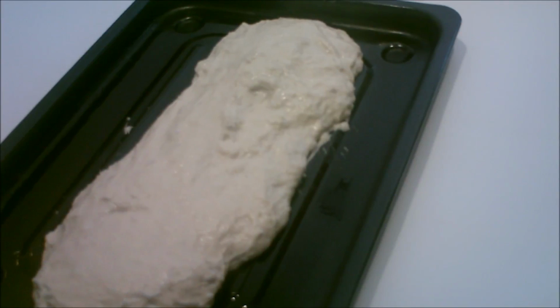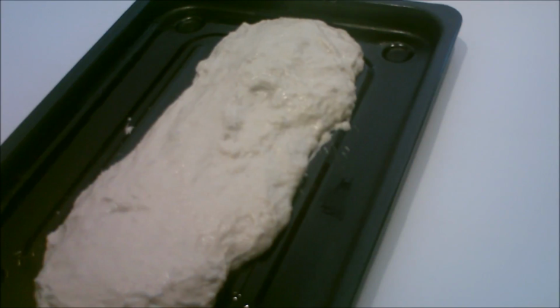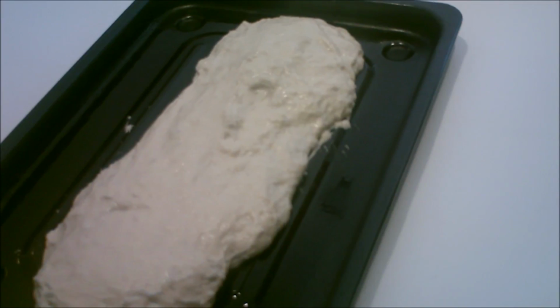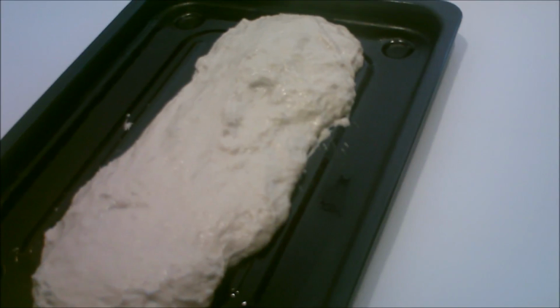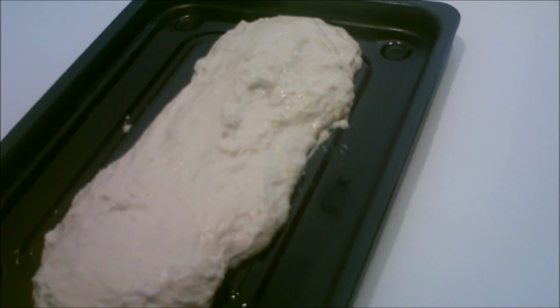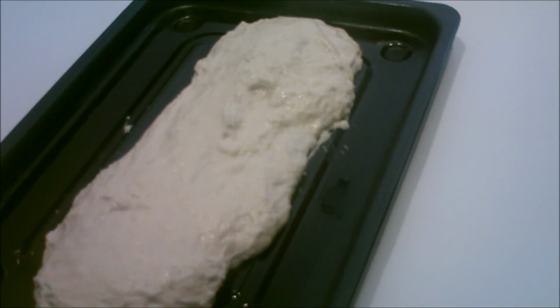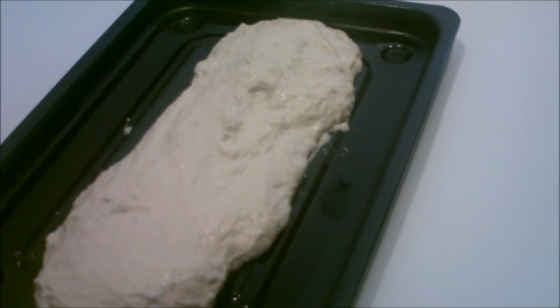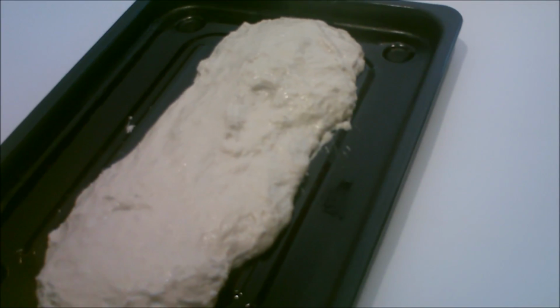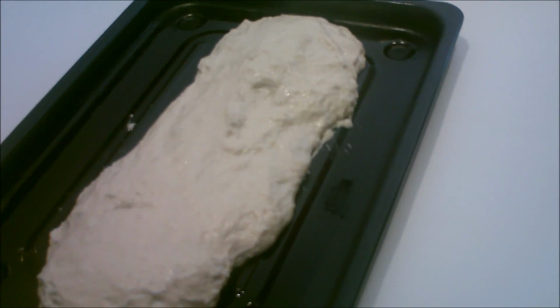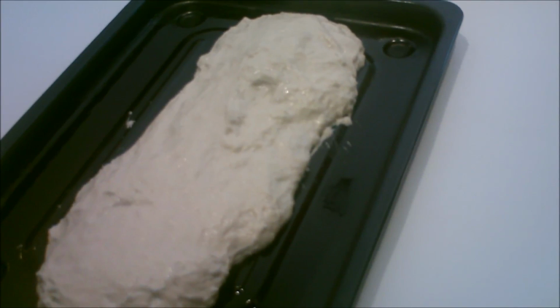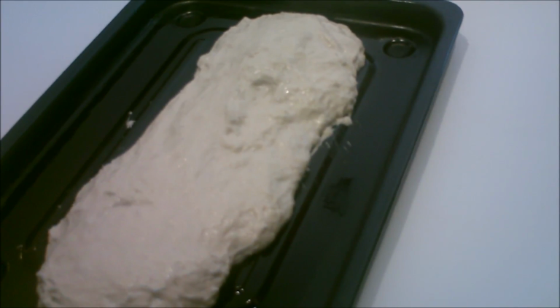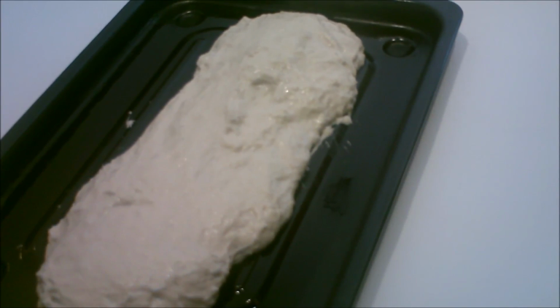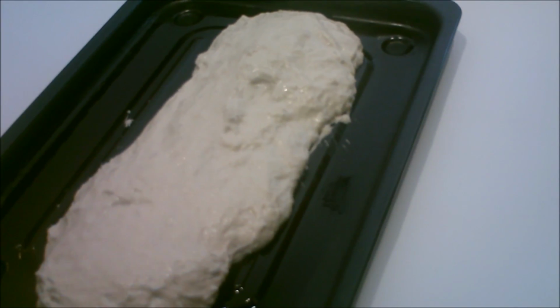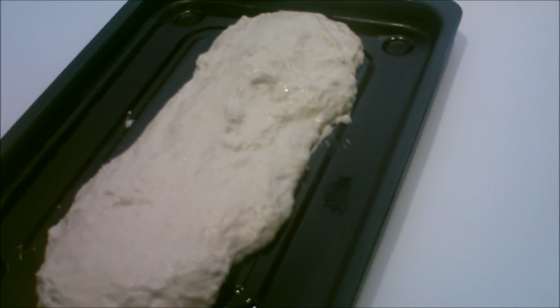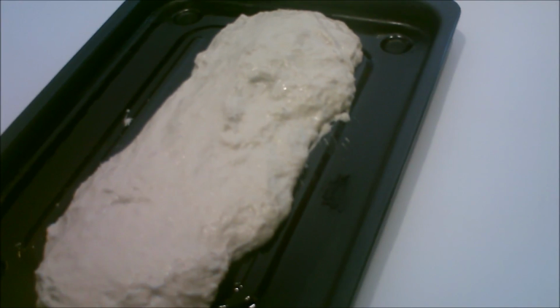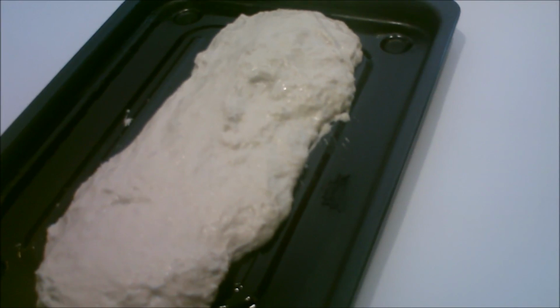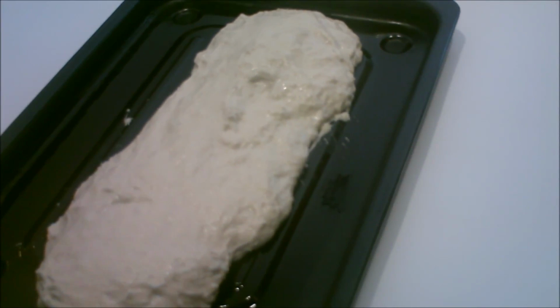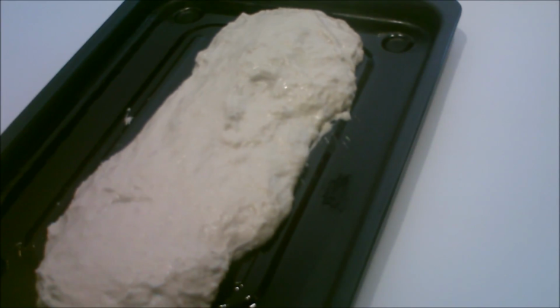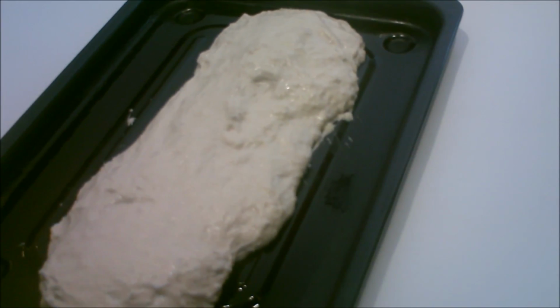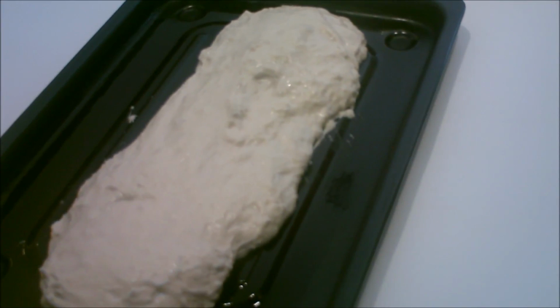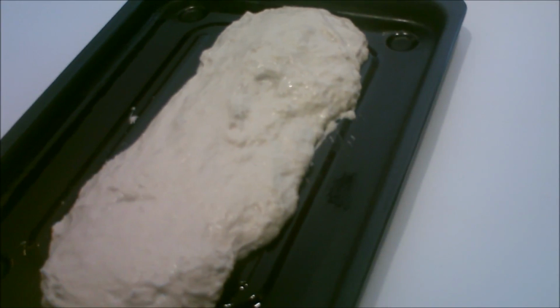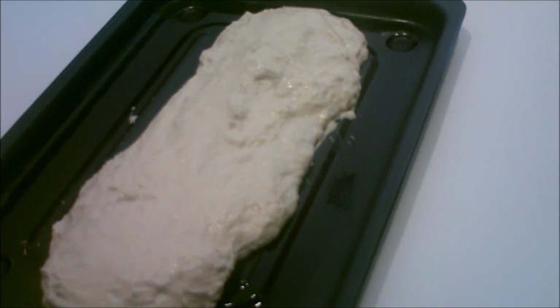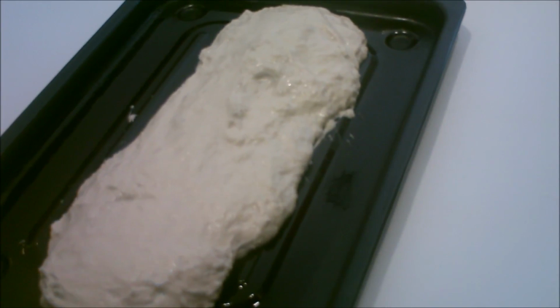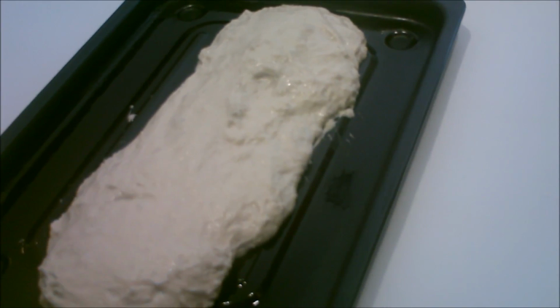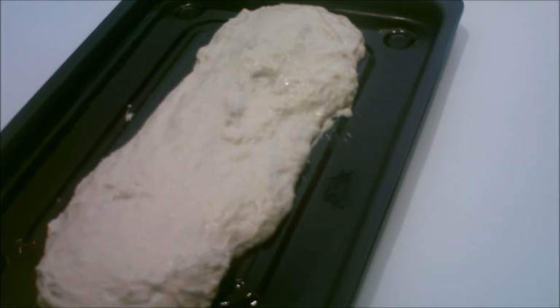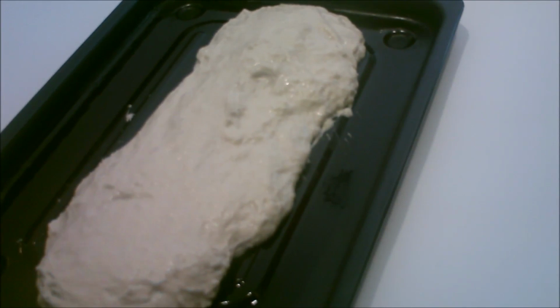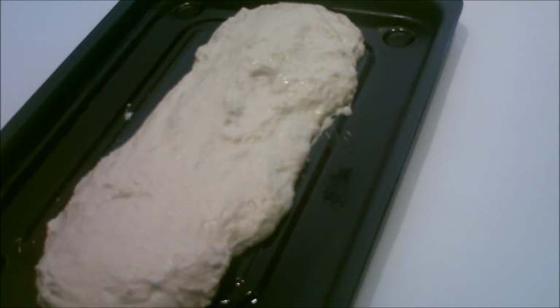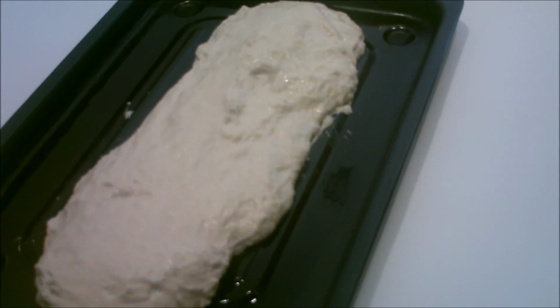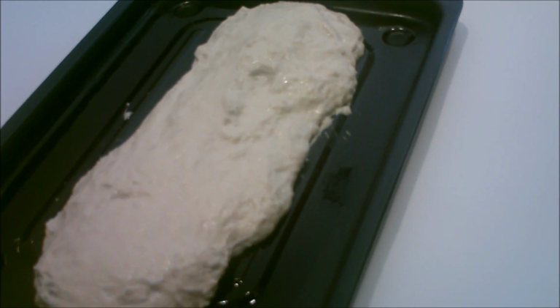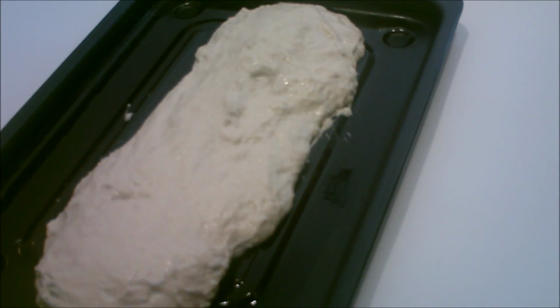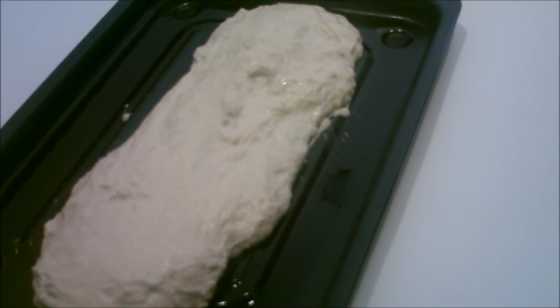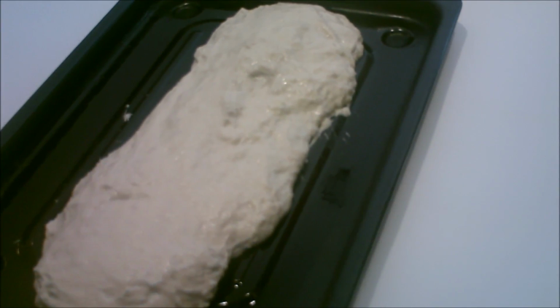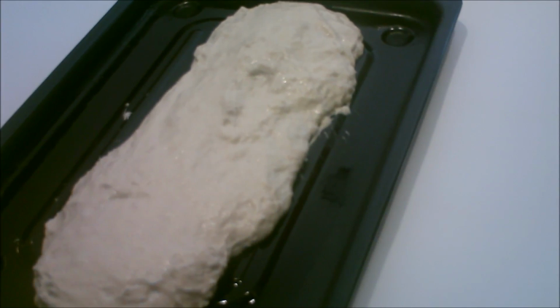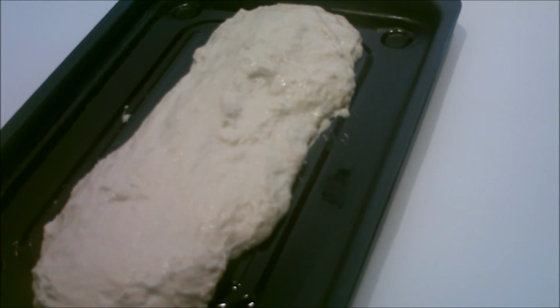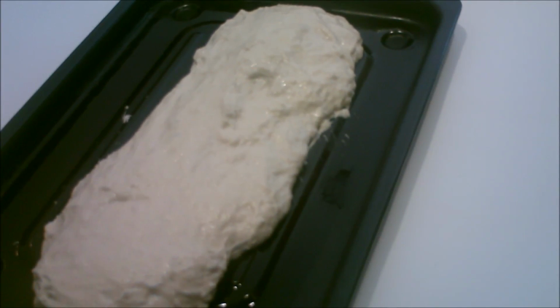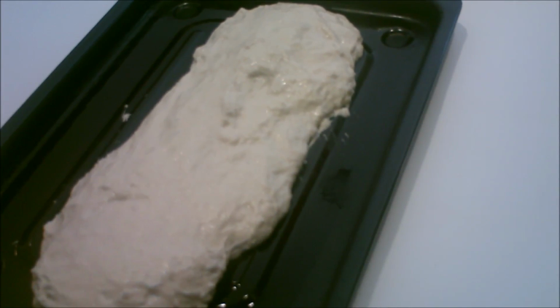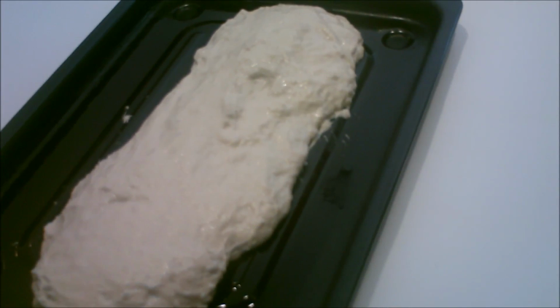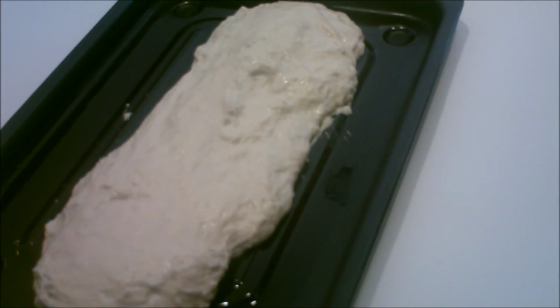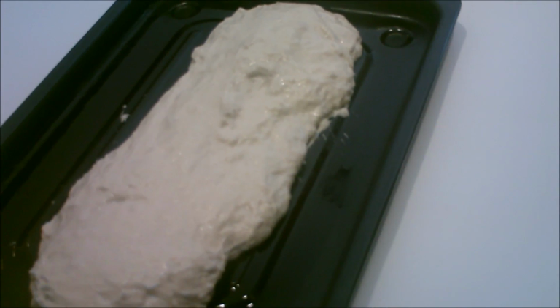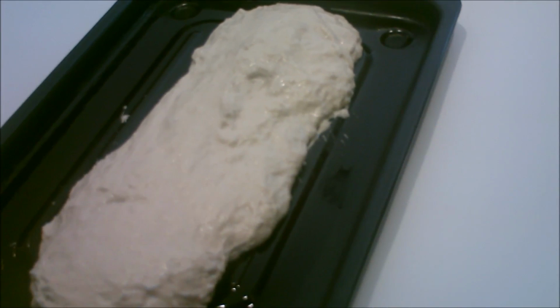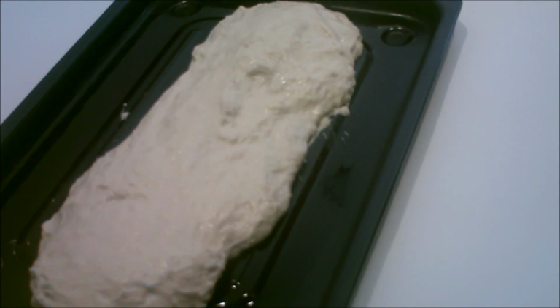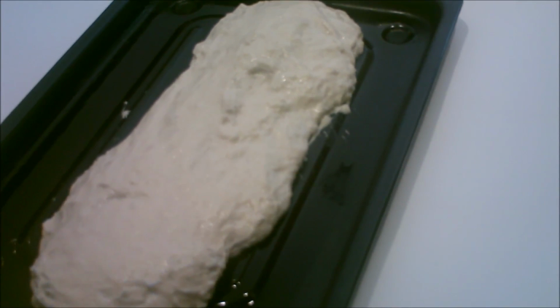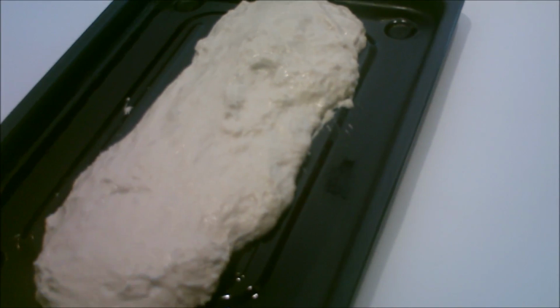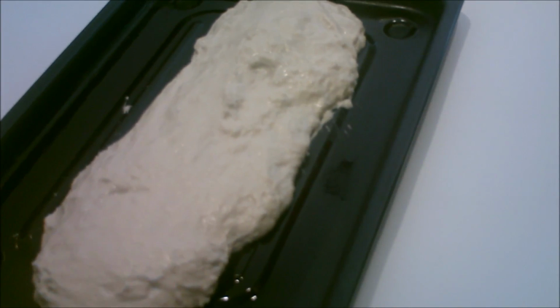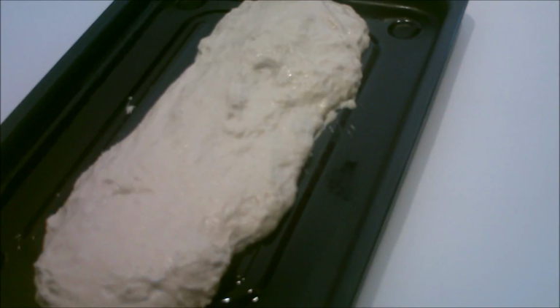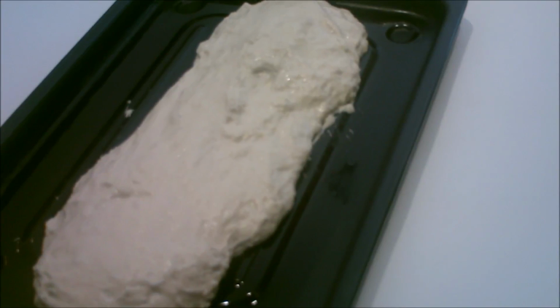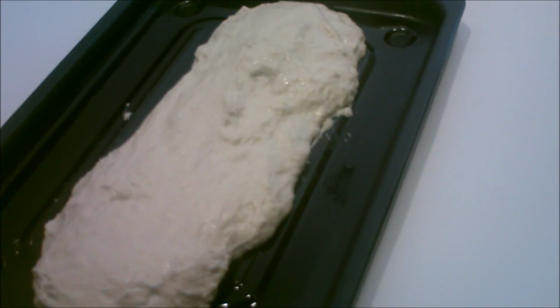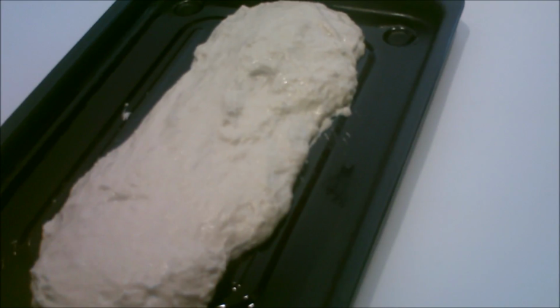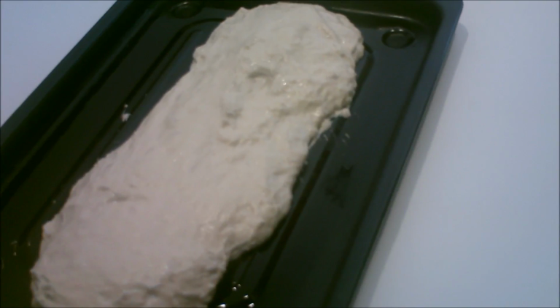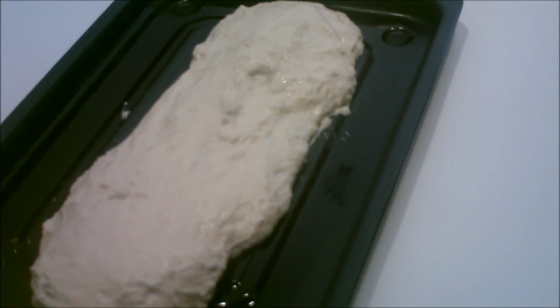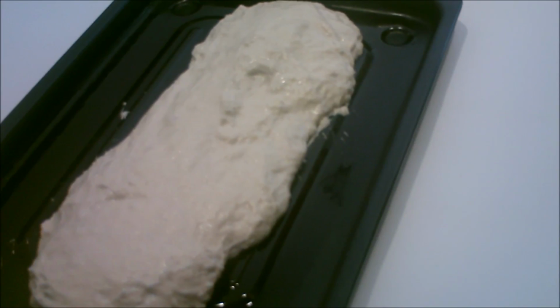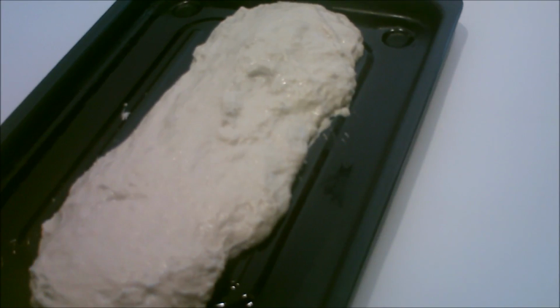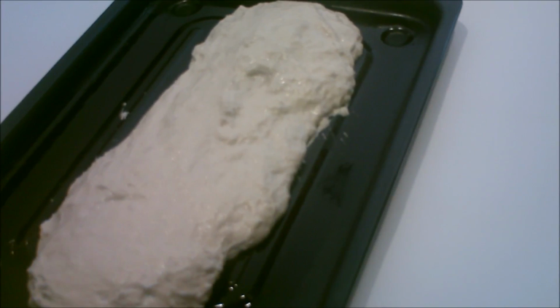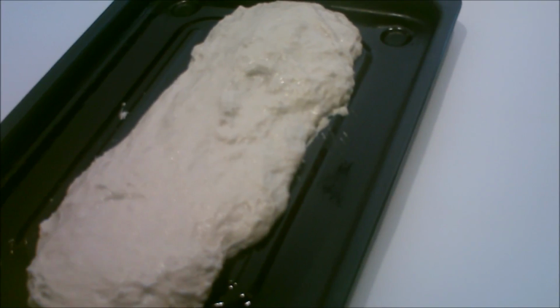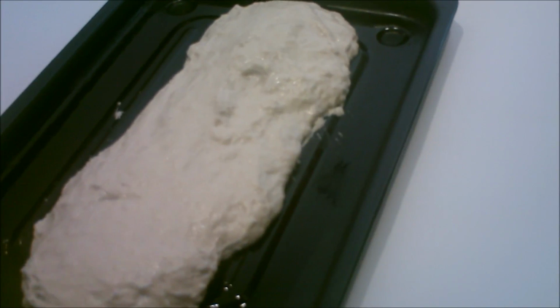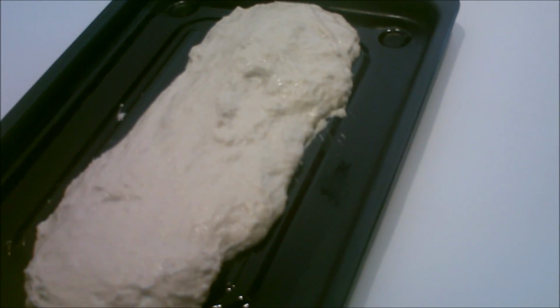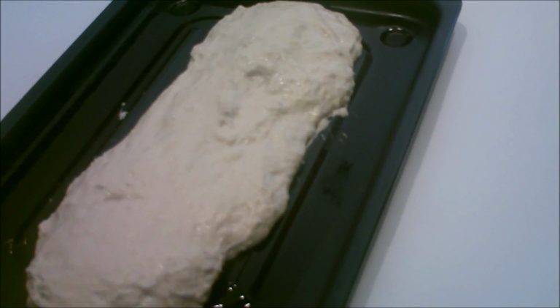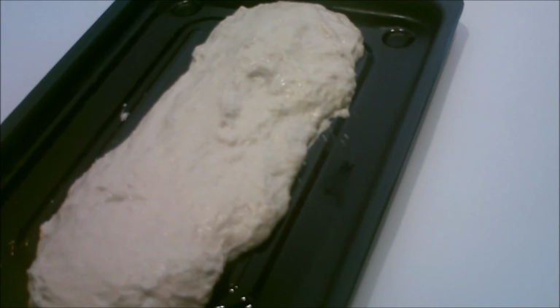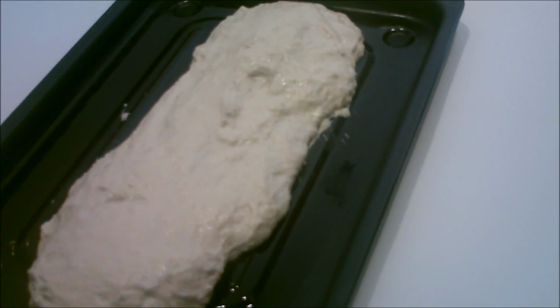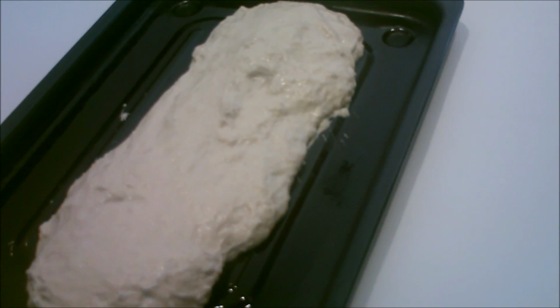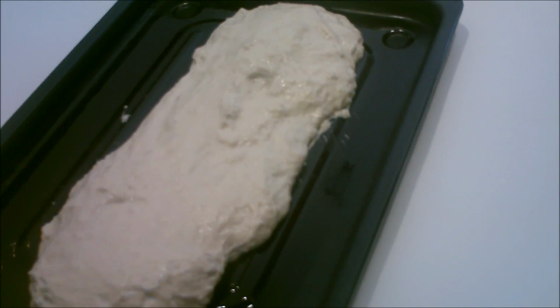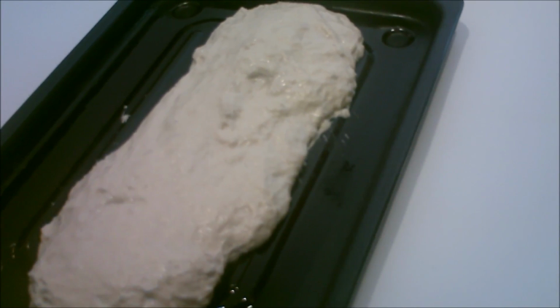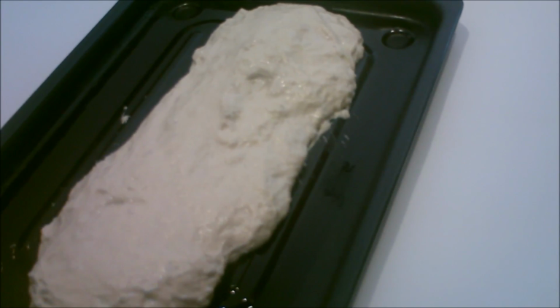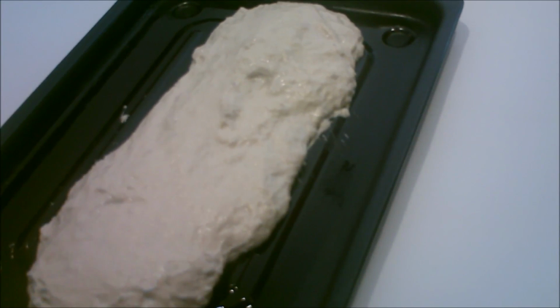I did not knead this bread and I shaped it into a log on the pan and I'm going to let it rise for about a half hour.